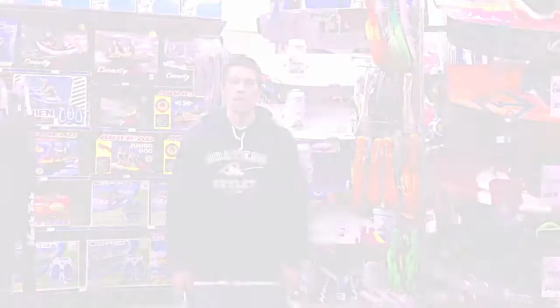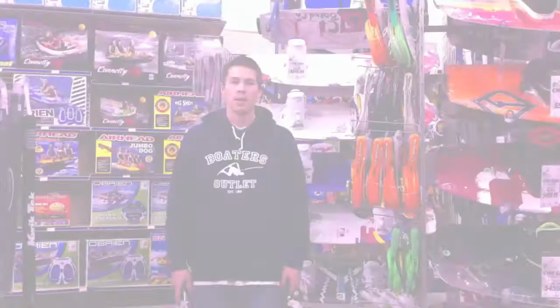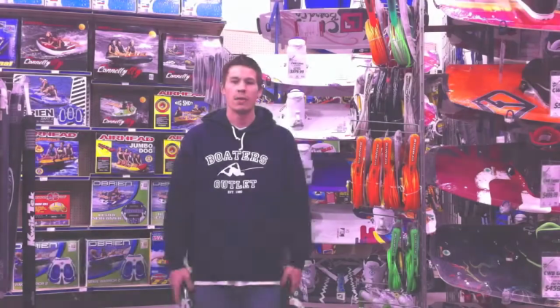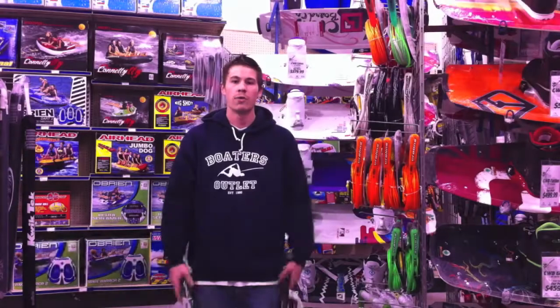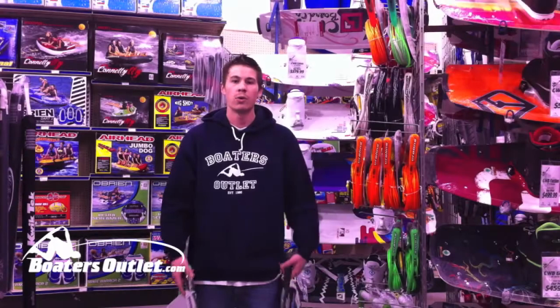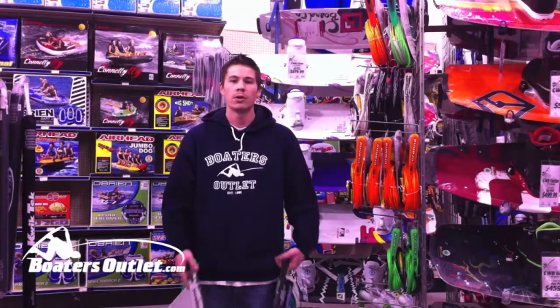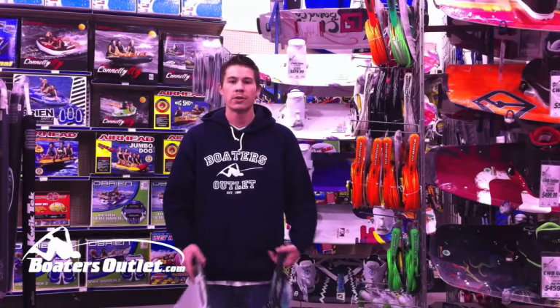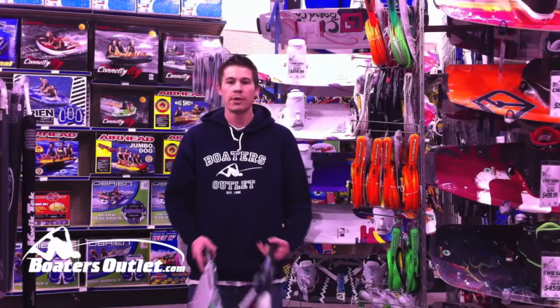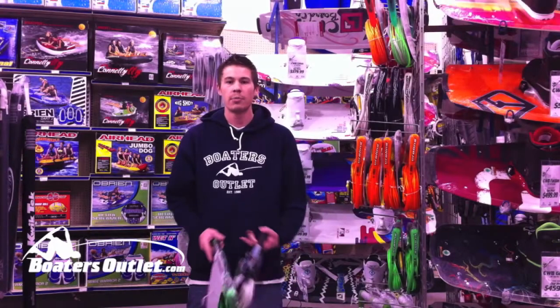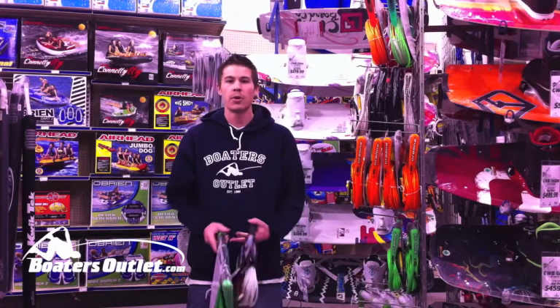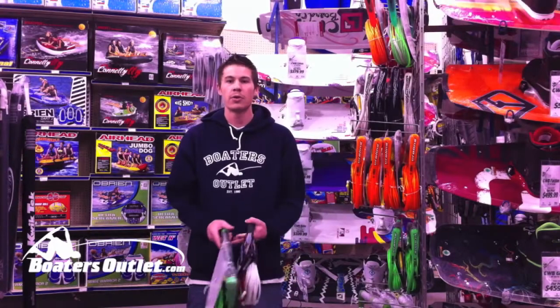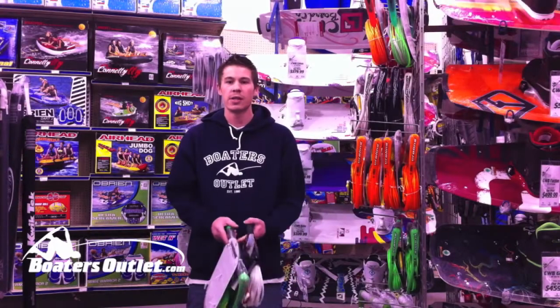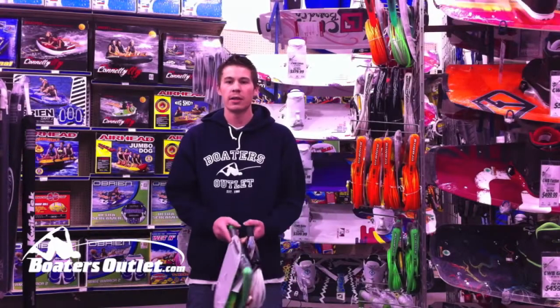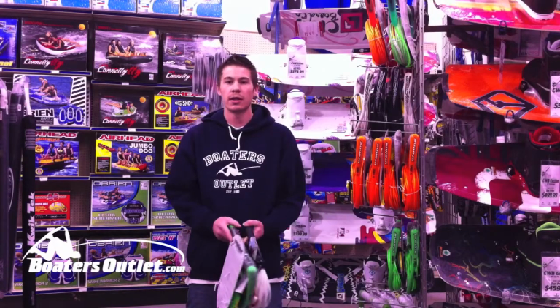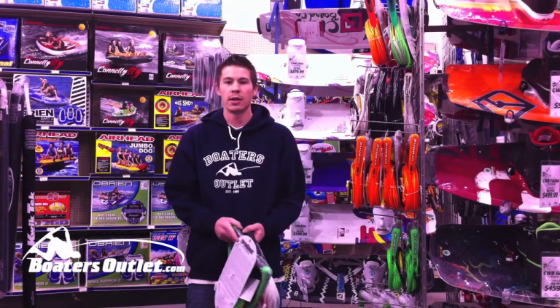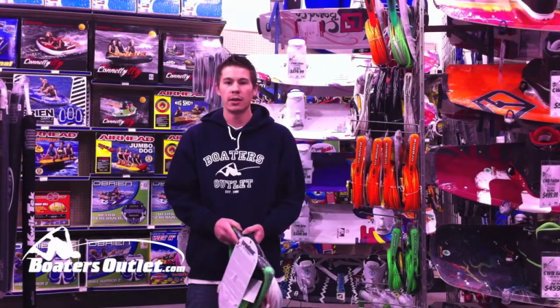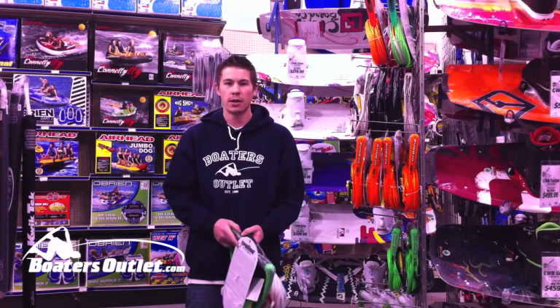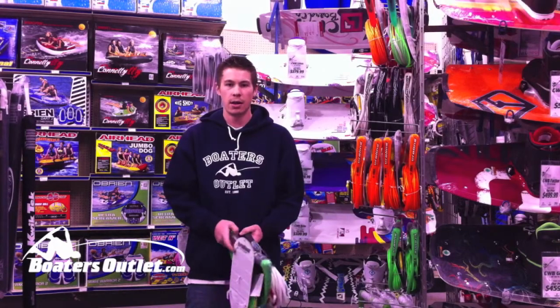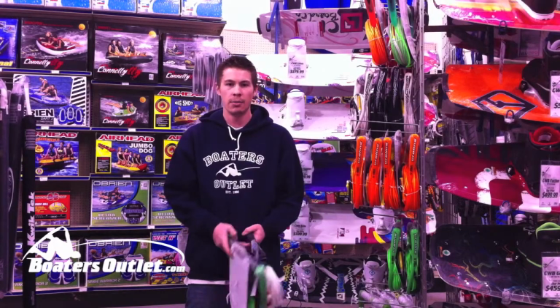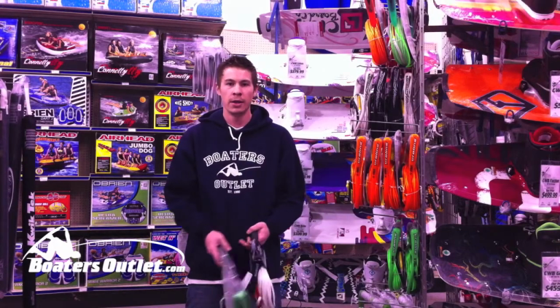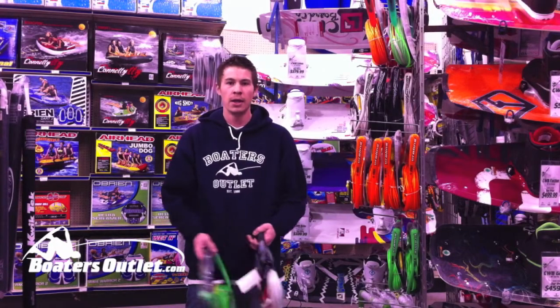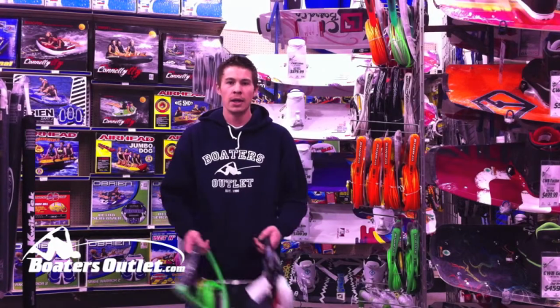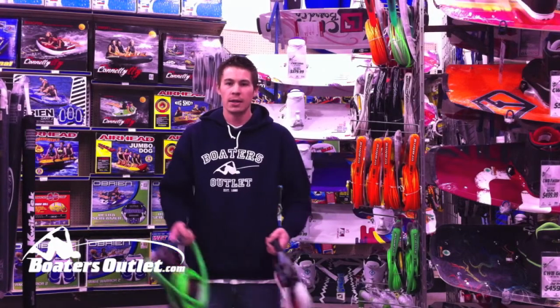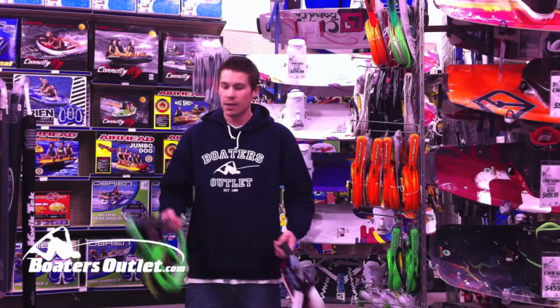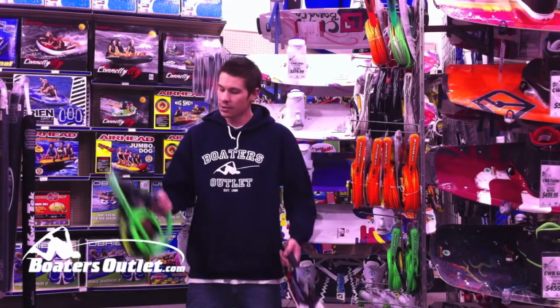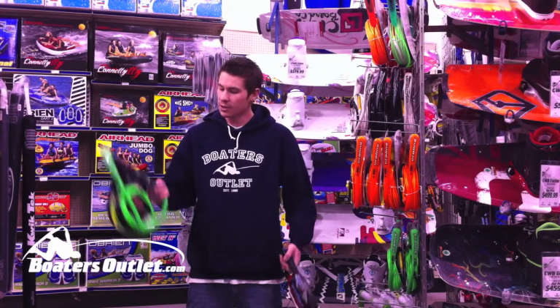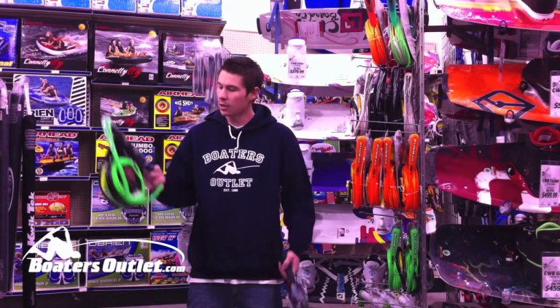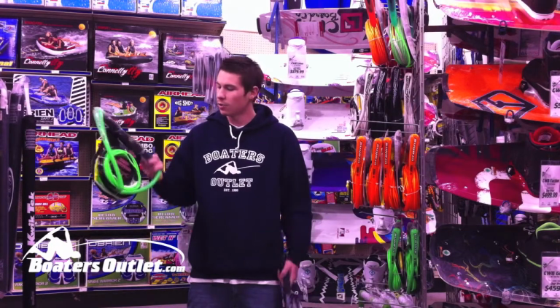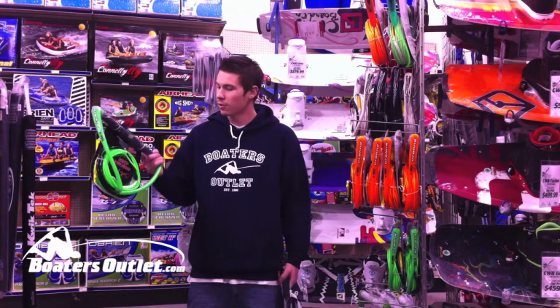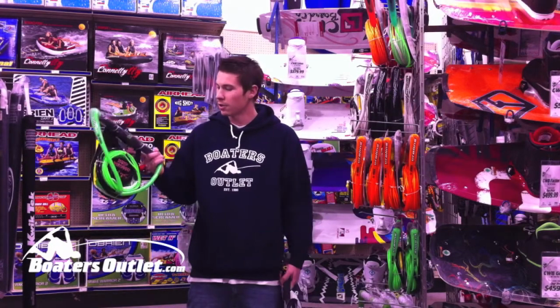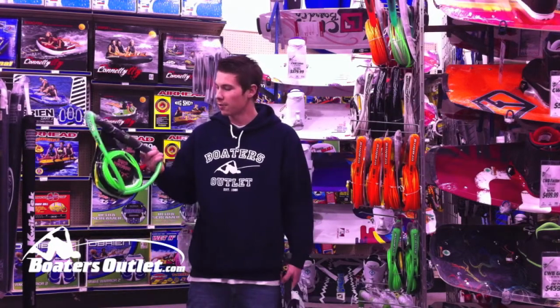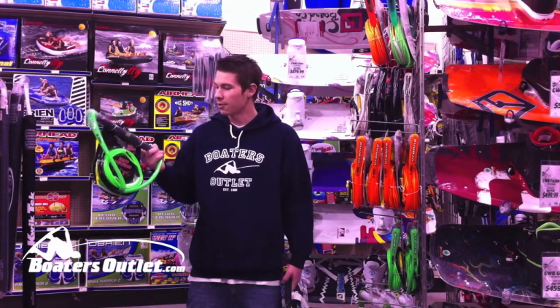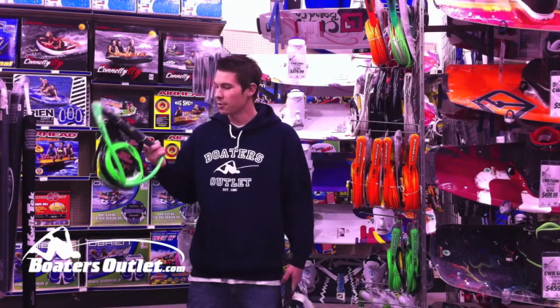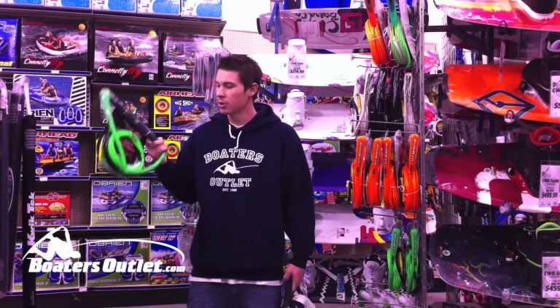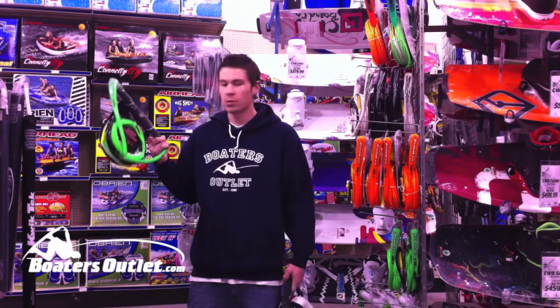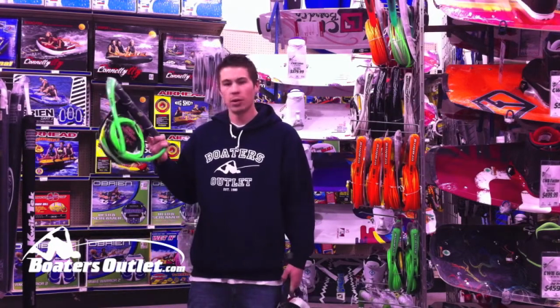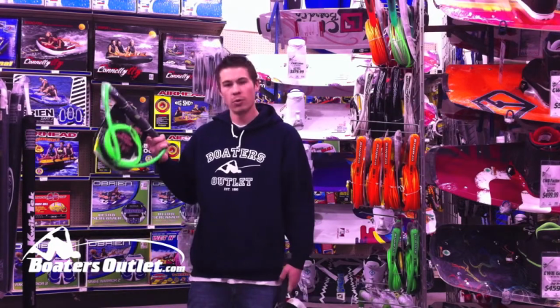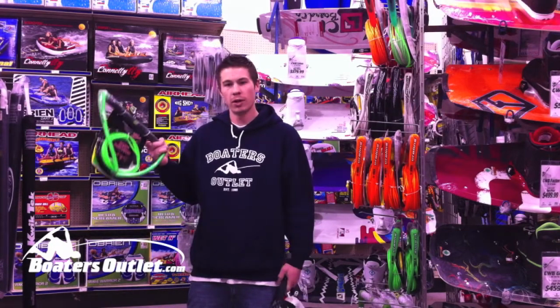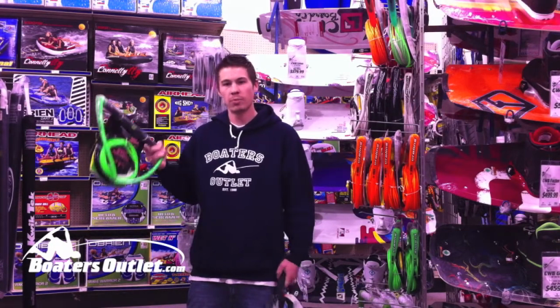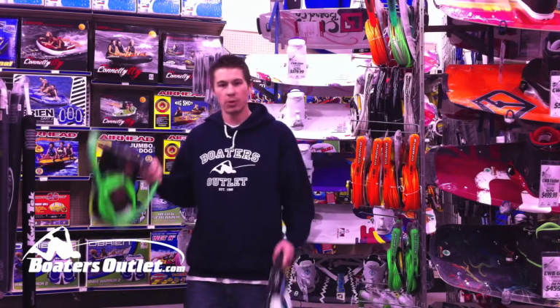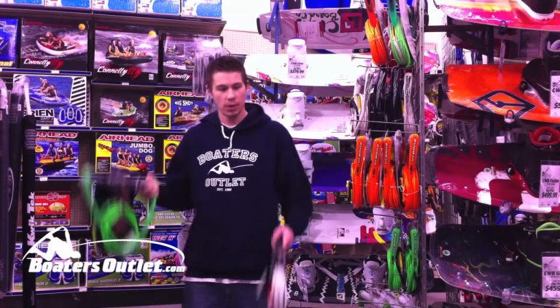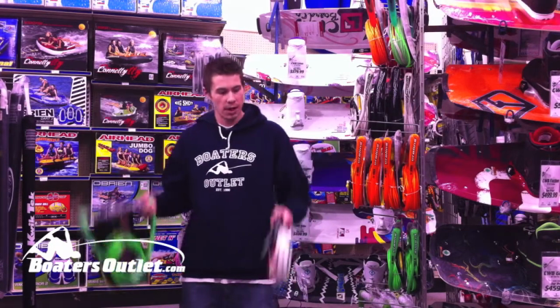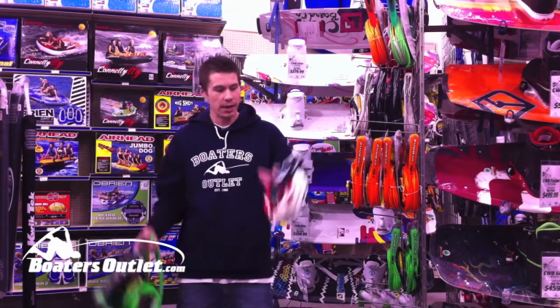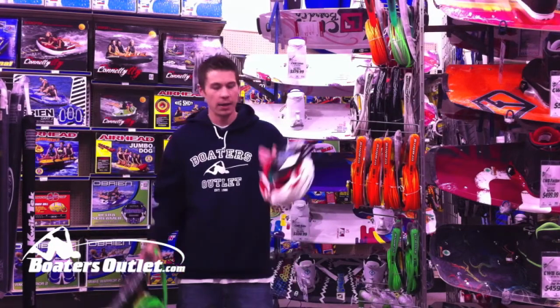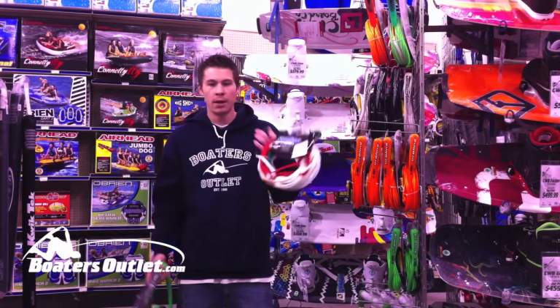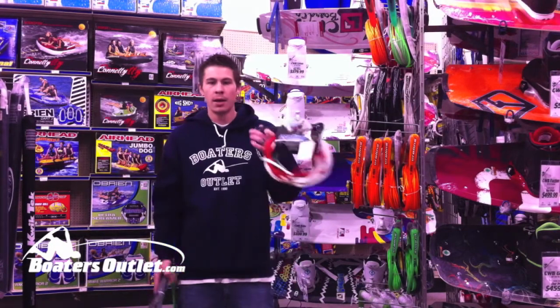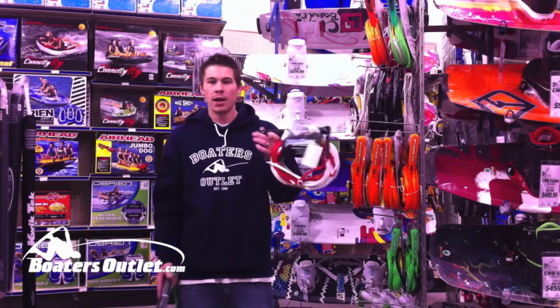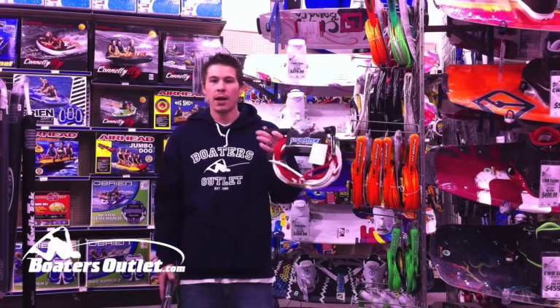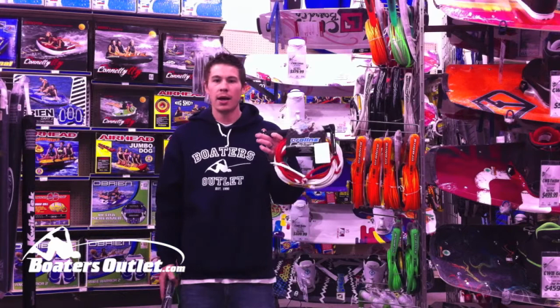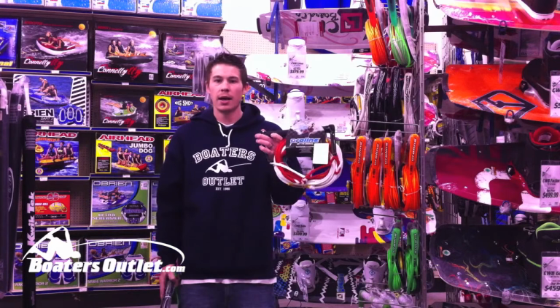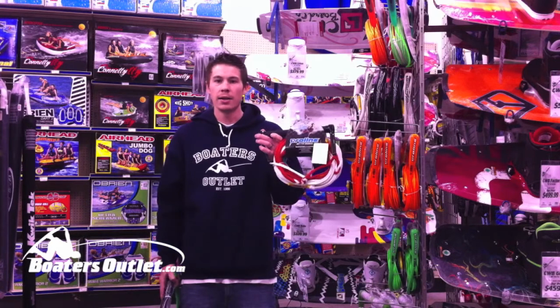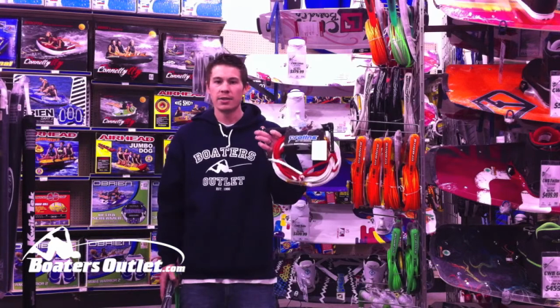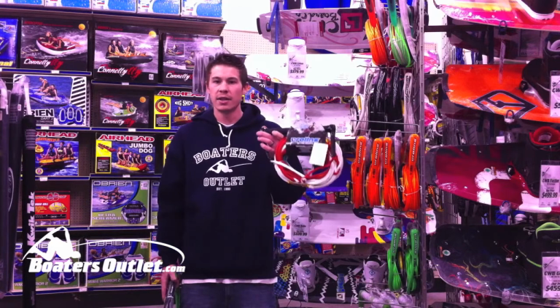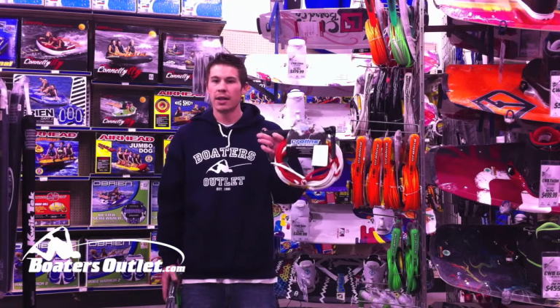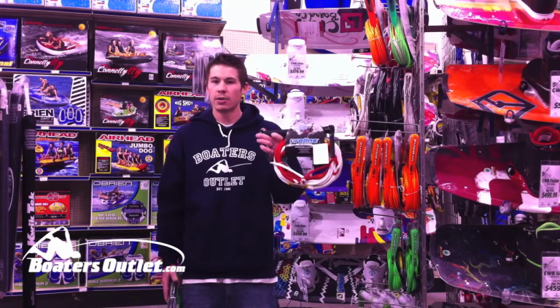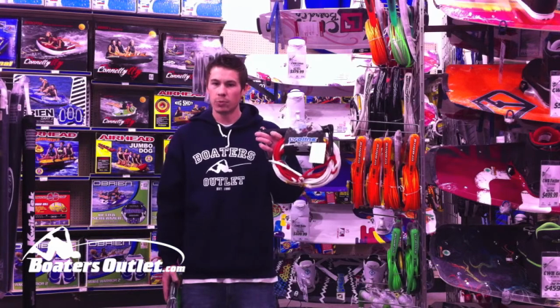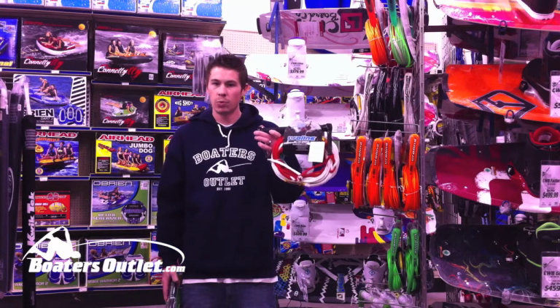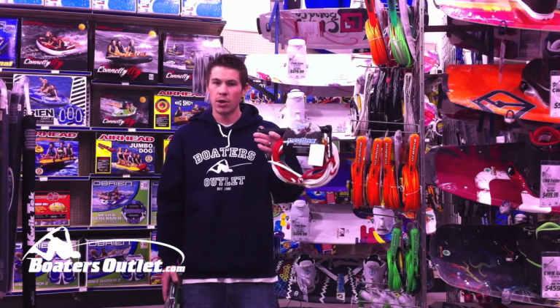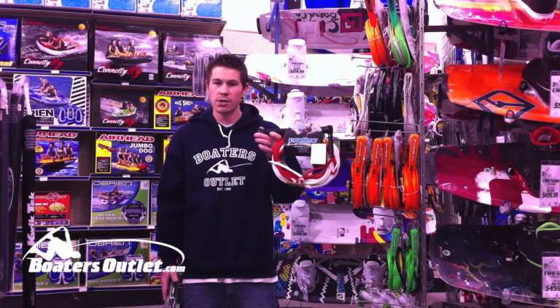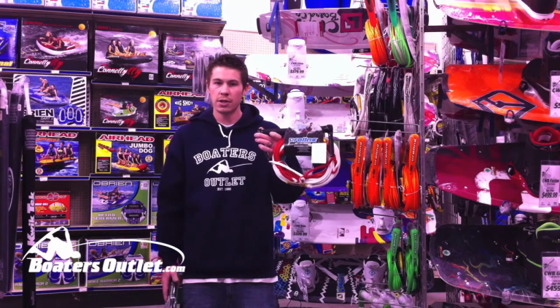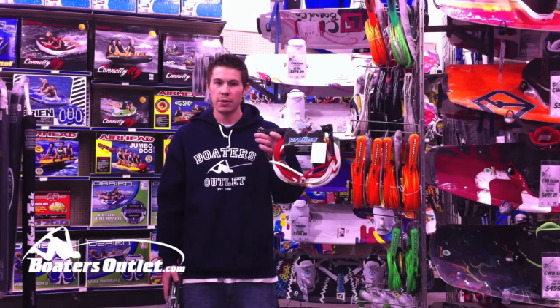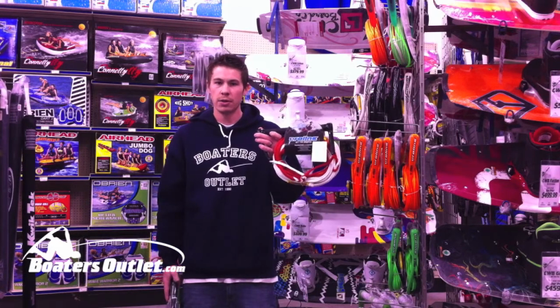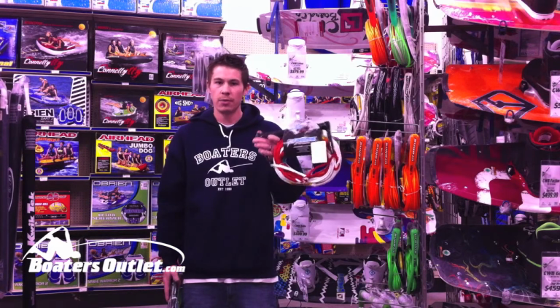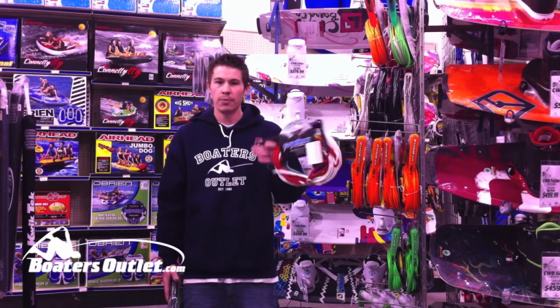Hey everyone, it's Kurt at BoatersOutlet.com. Today I'm going to go over the difference between a wakeboard line and a standard water ski rope.